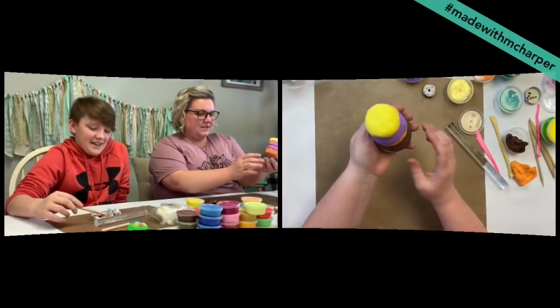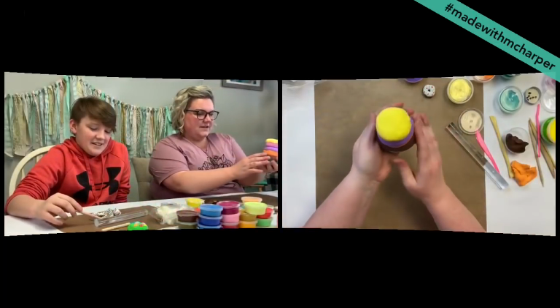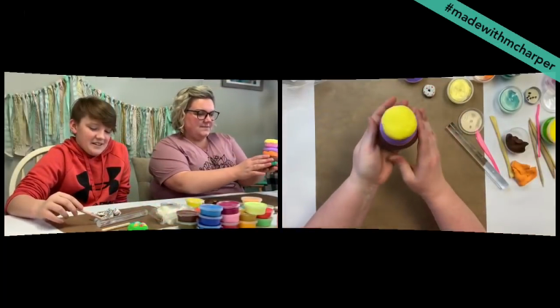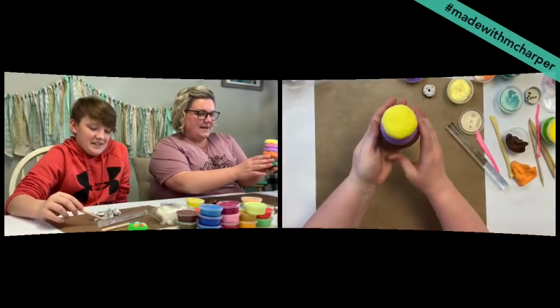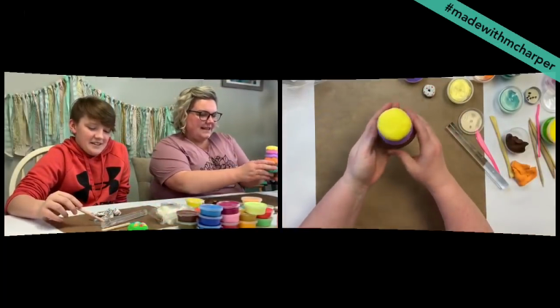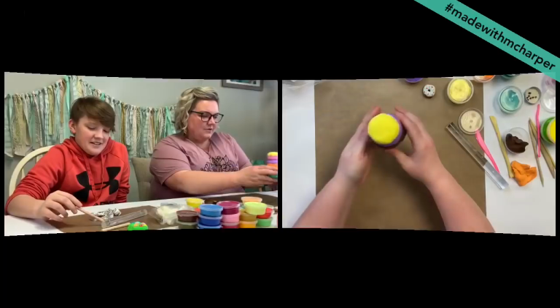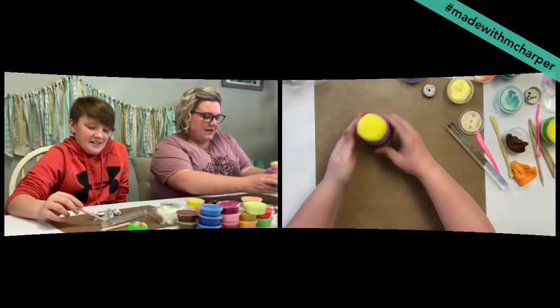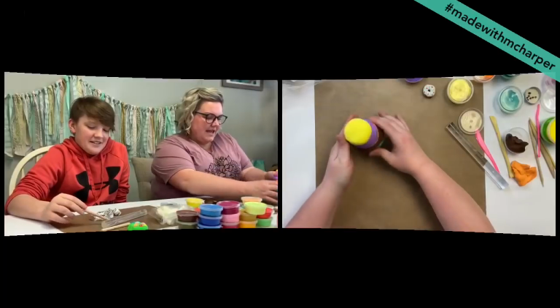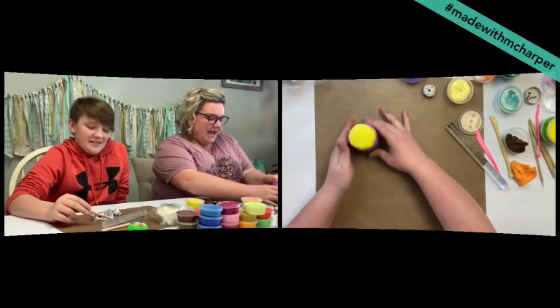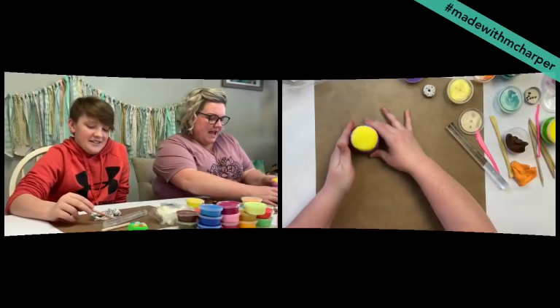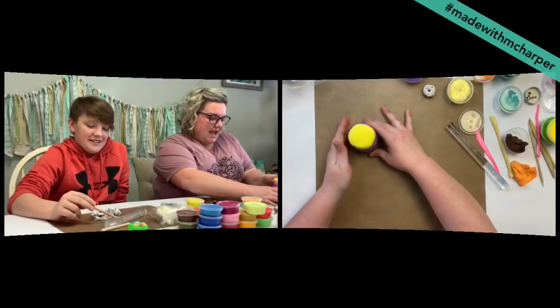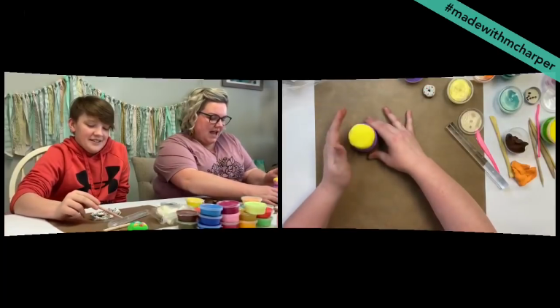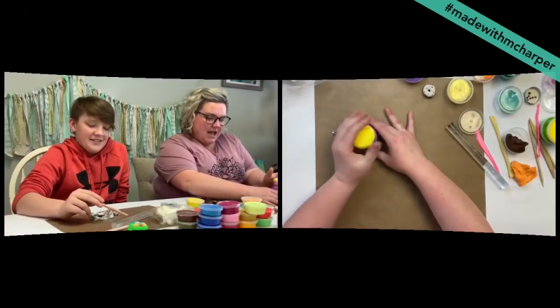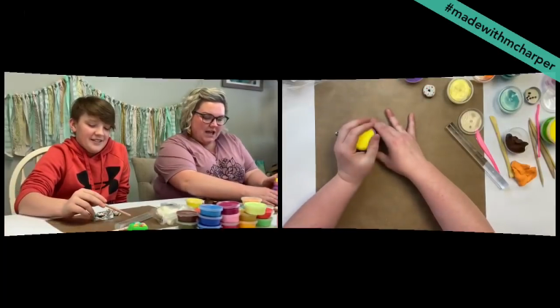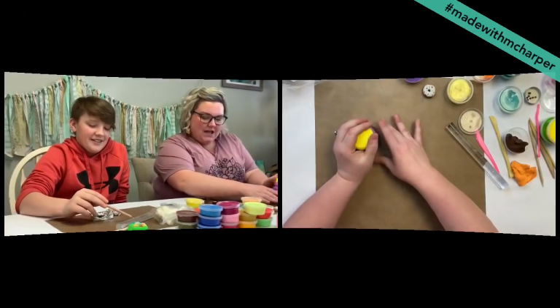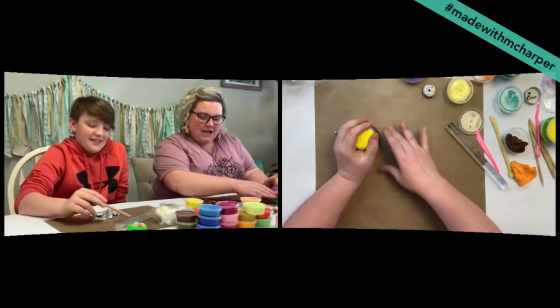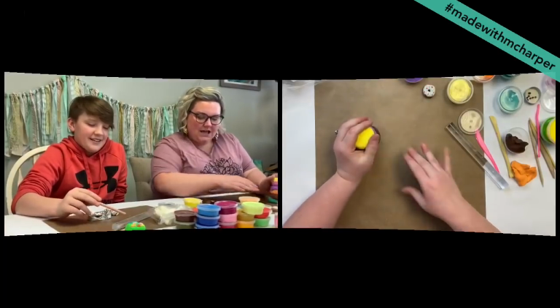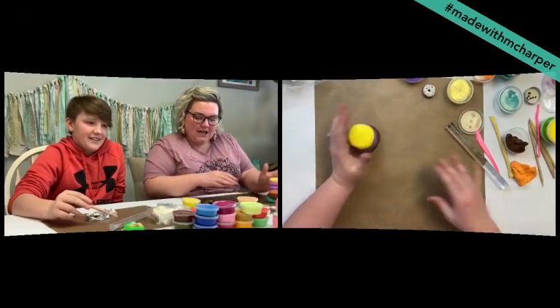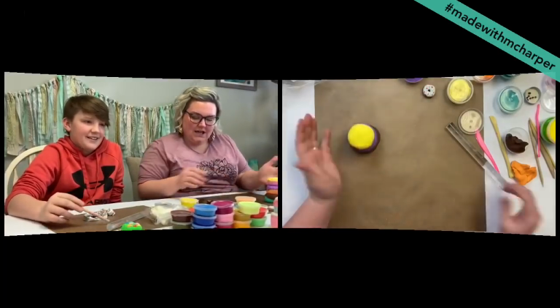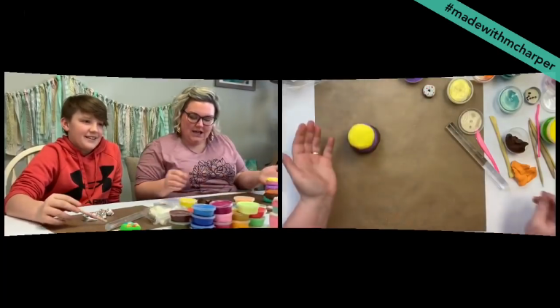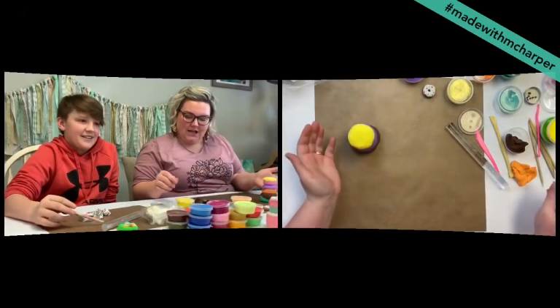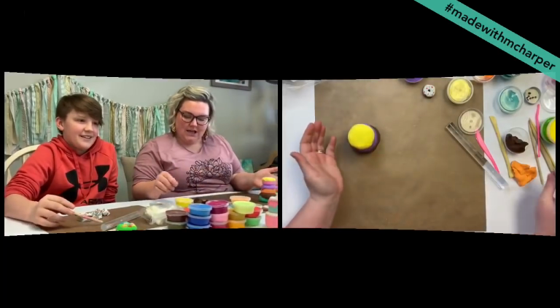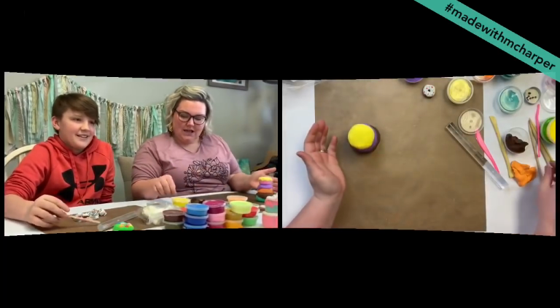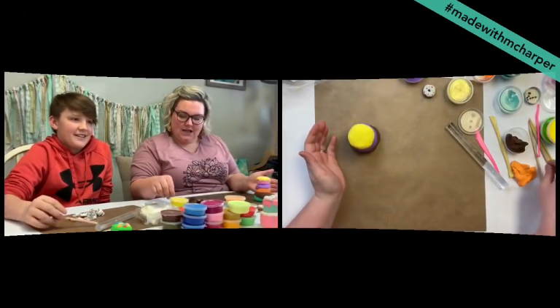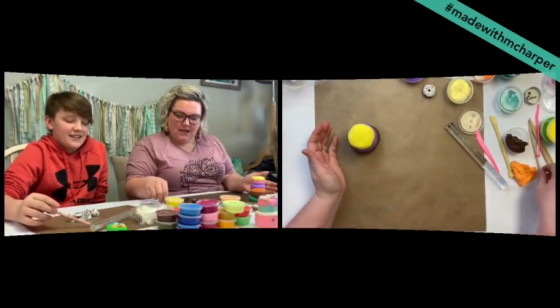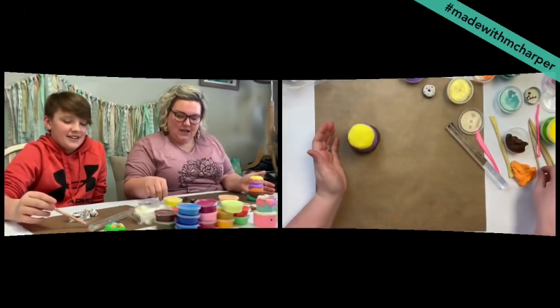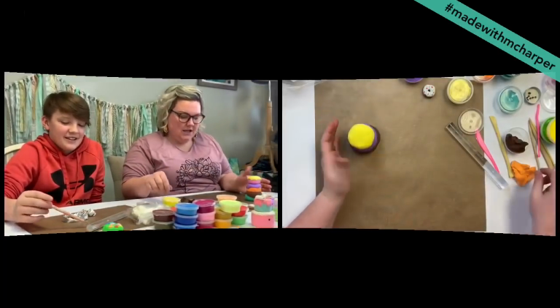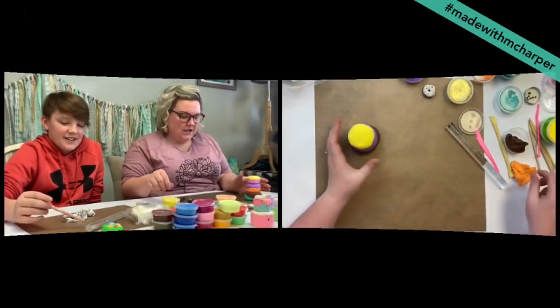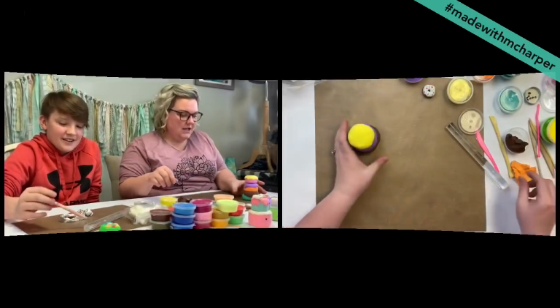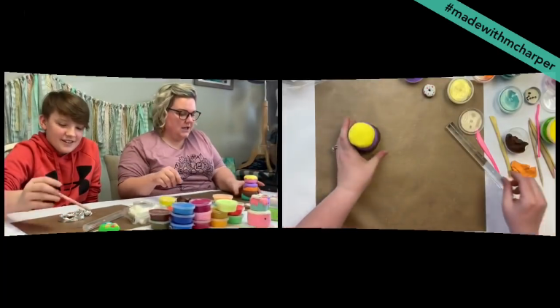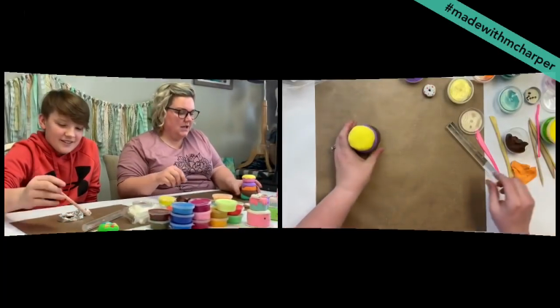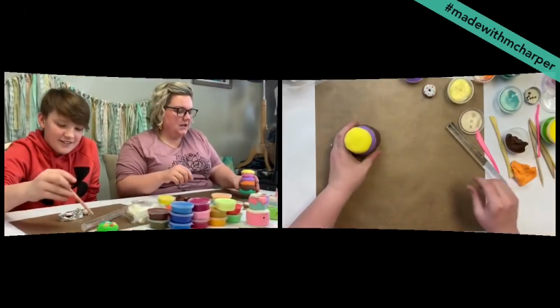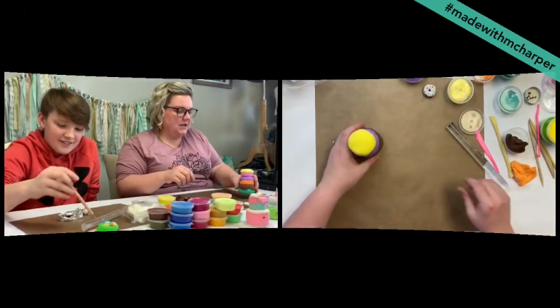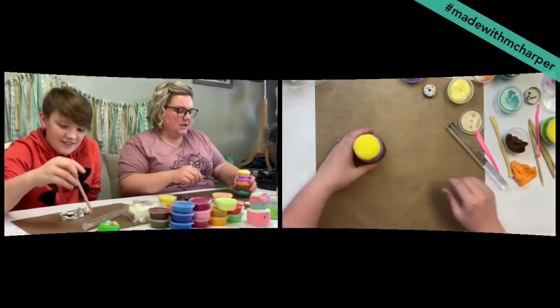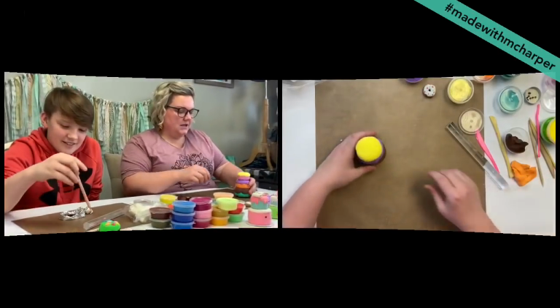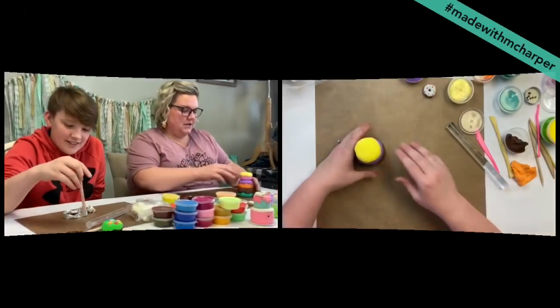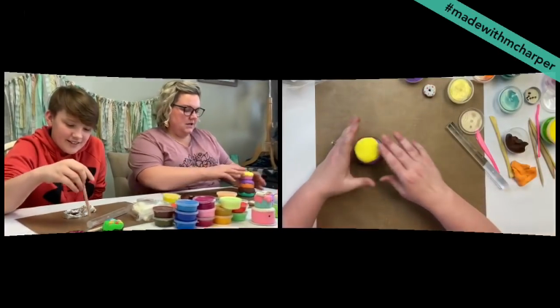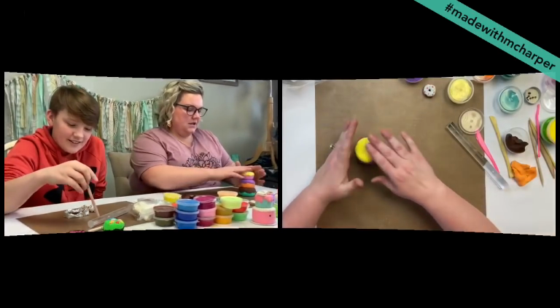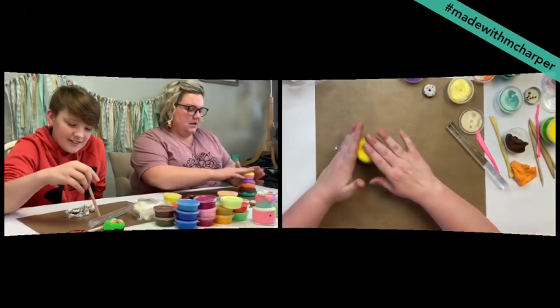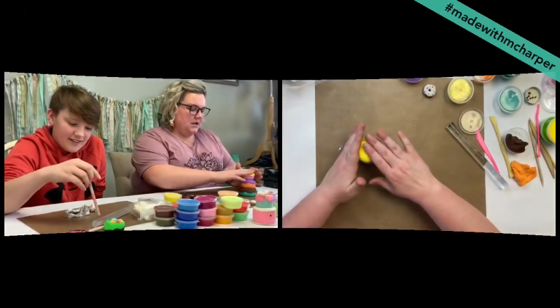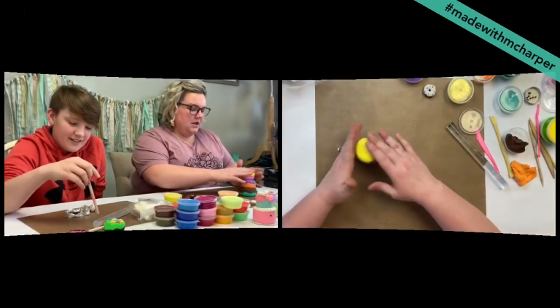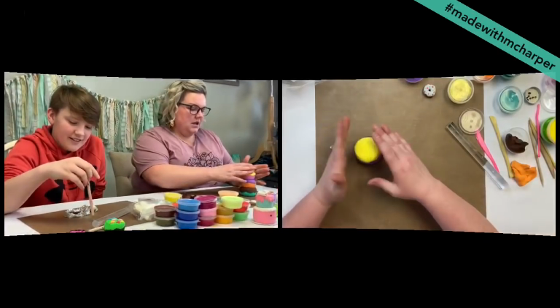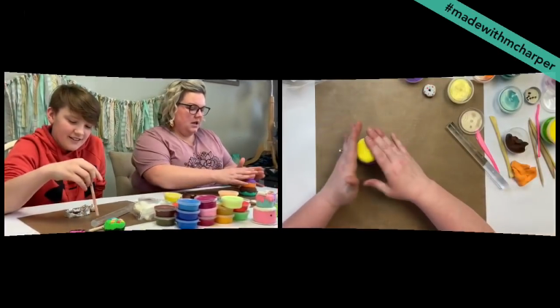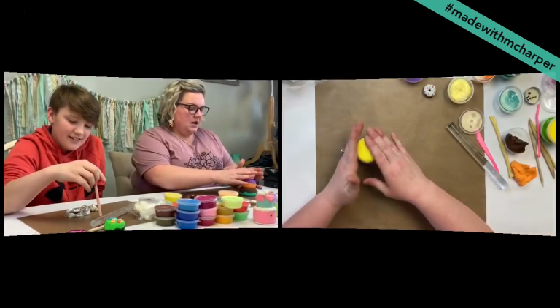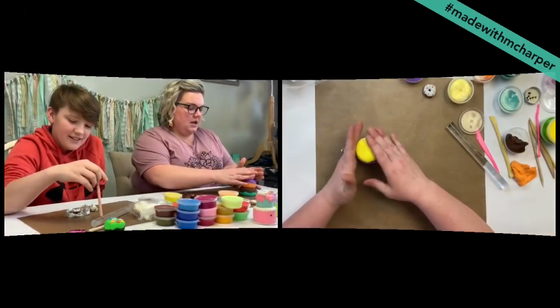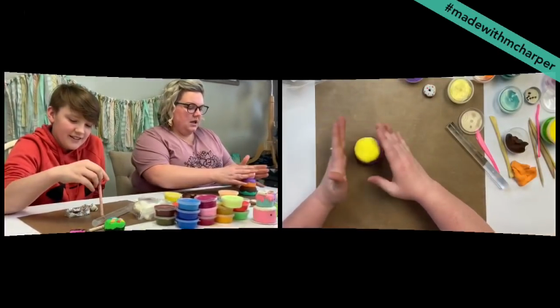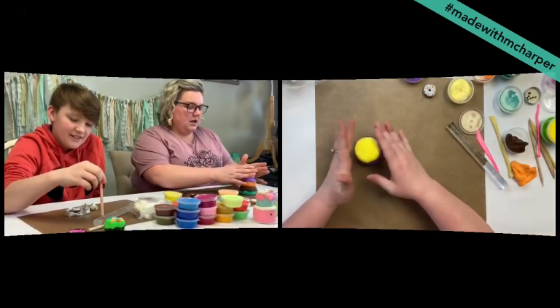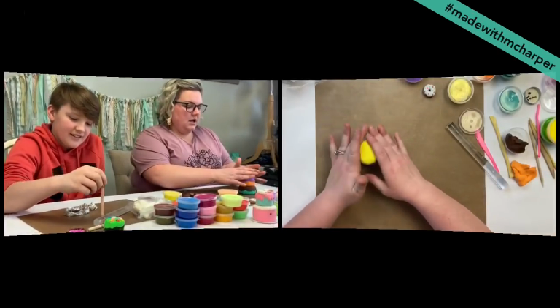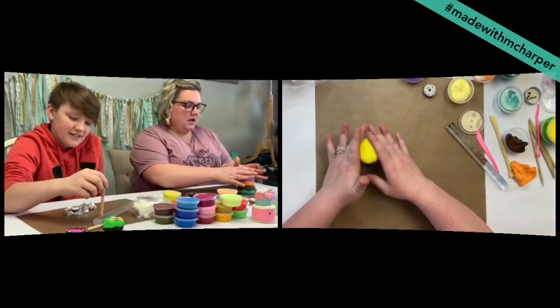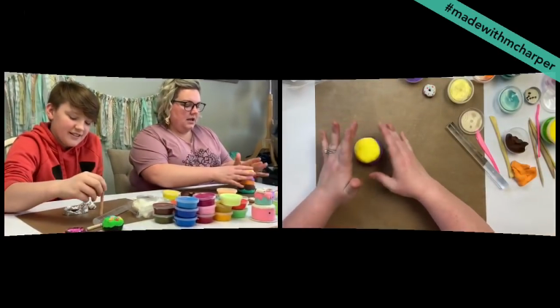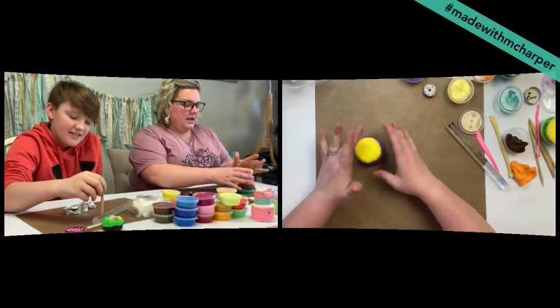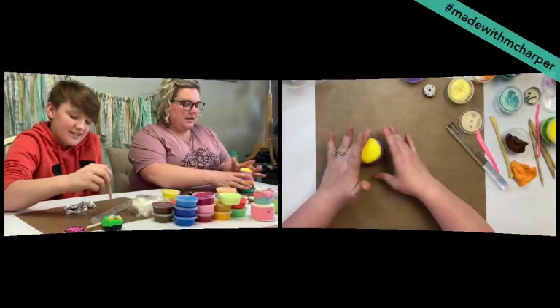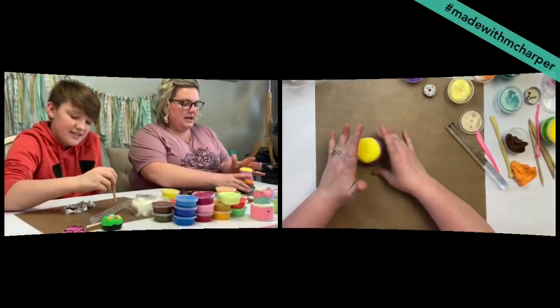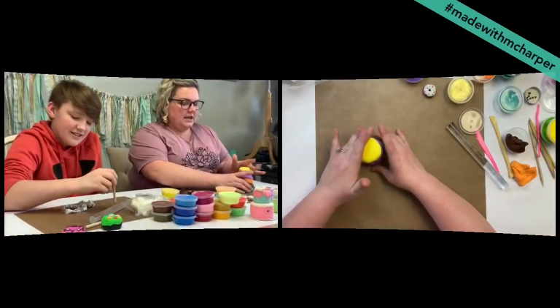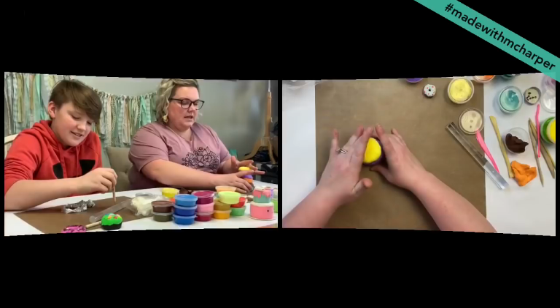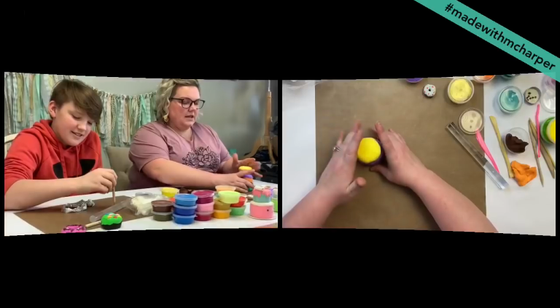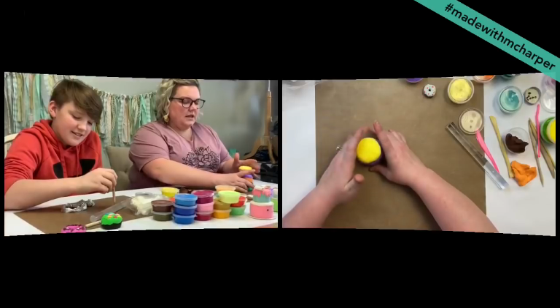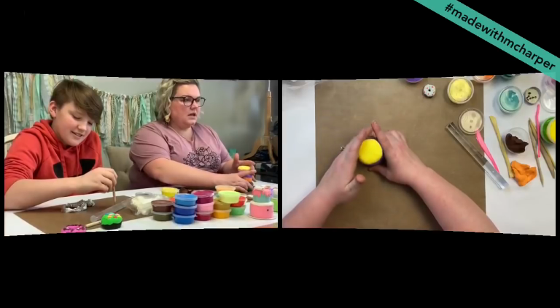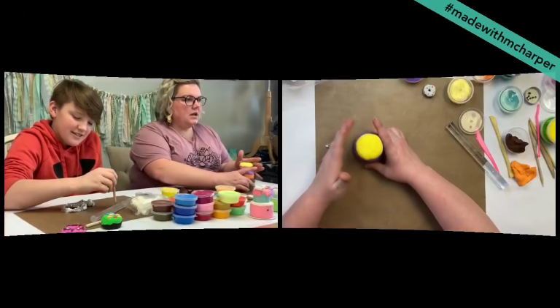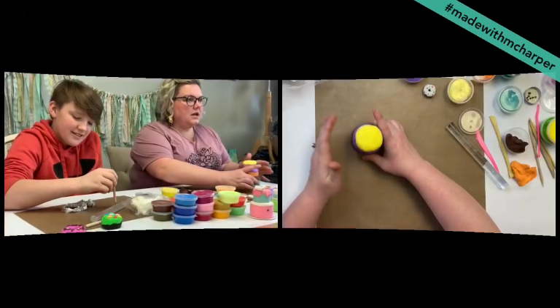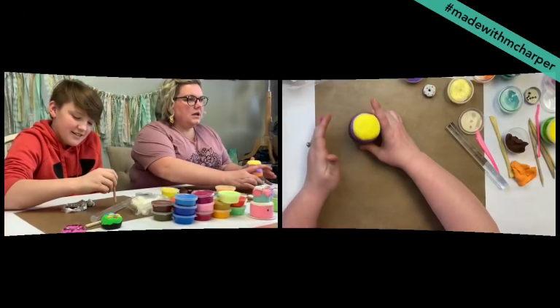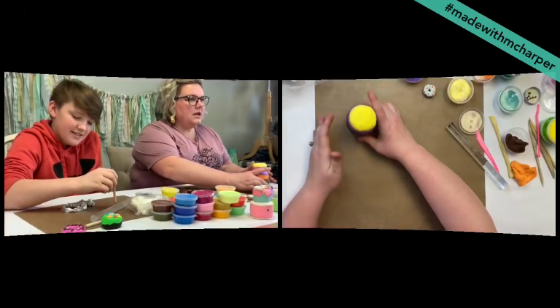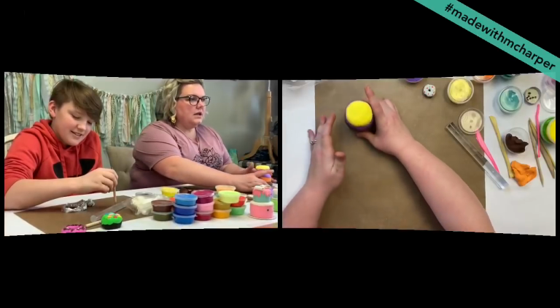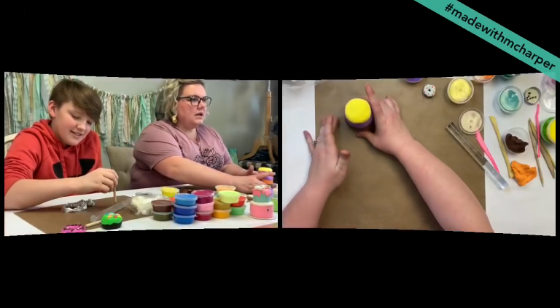We have a lot of people asking how to mix different colors. Do you have a tip, maybe a resource where they could find it?